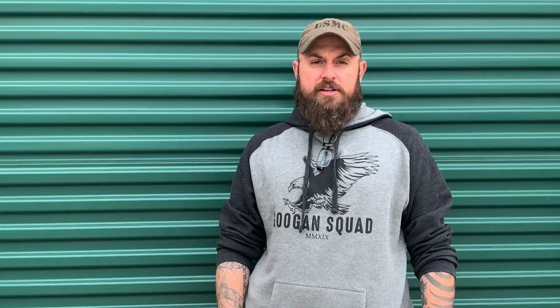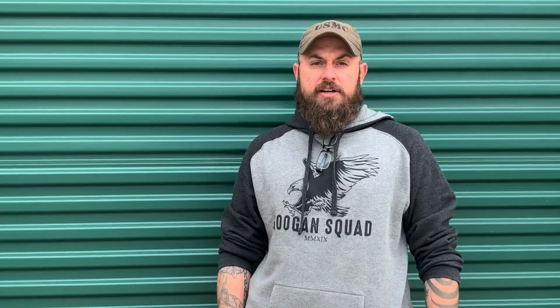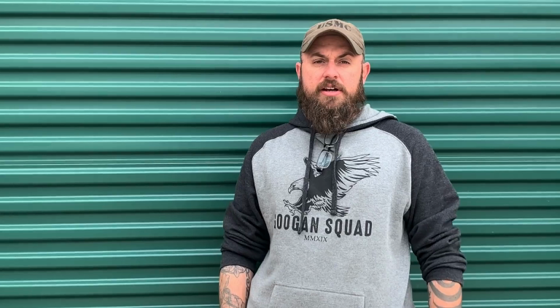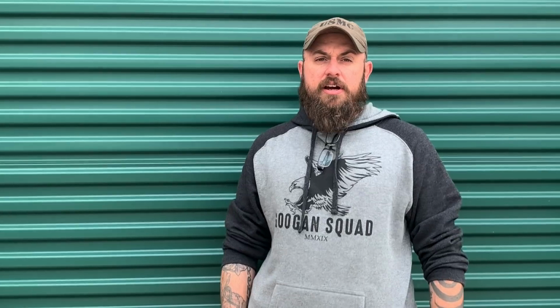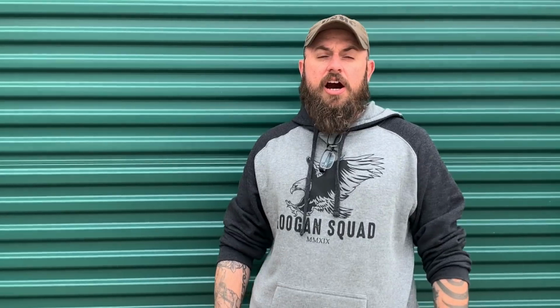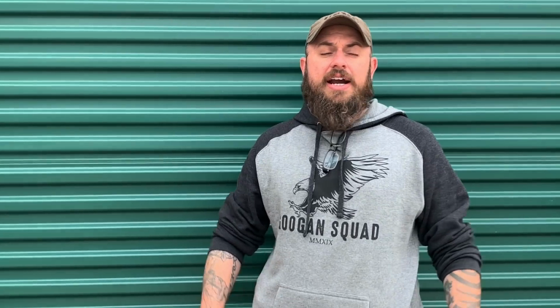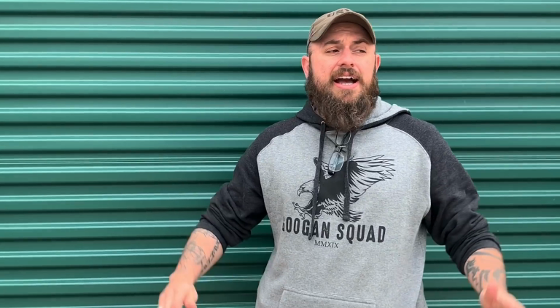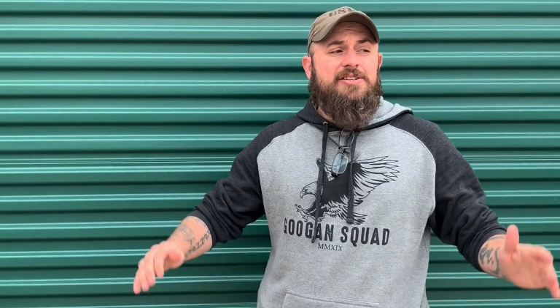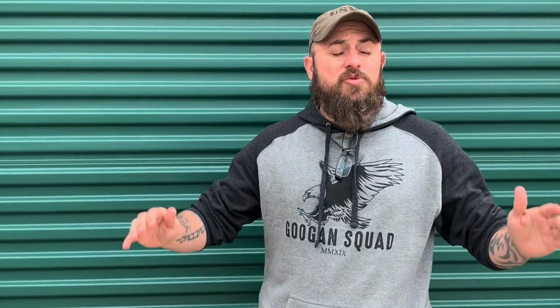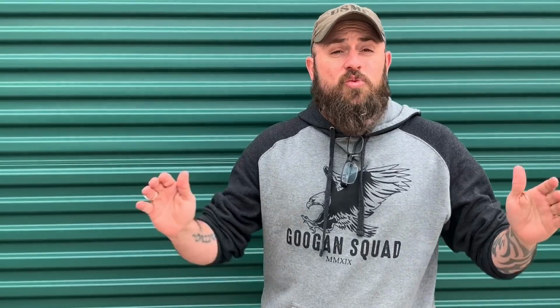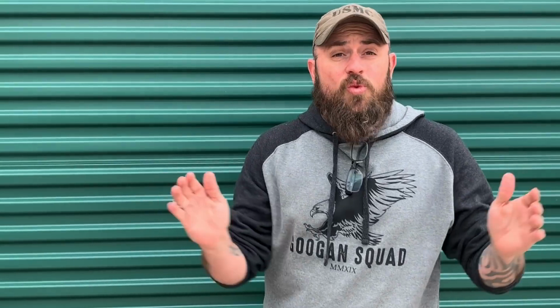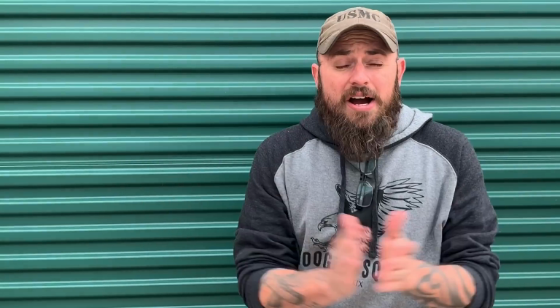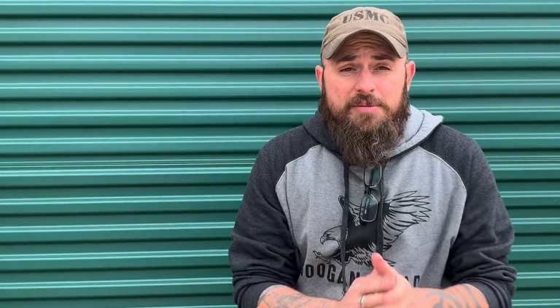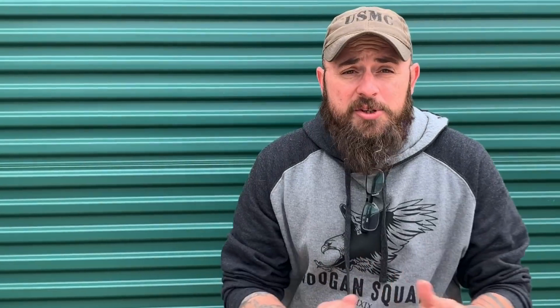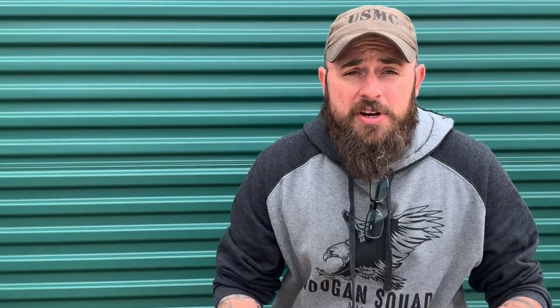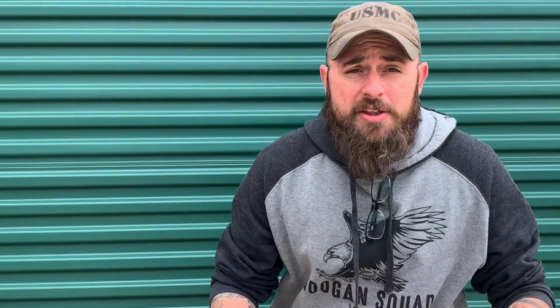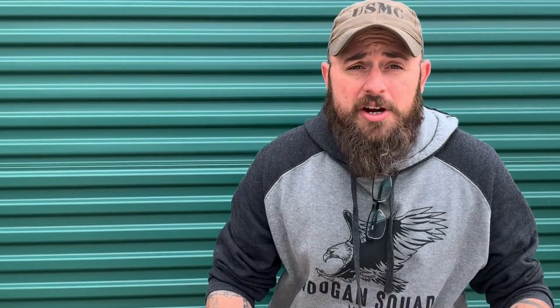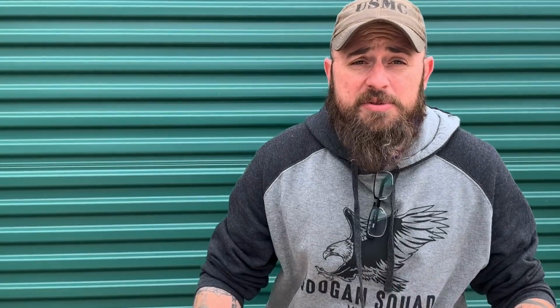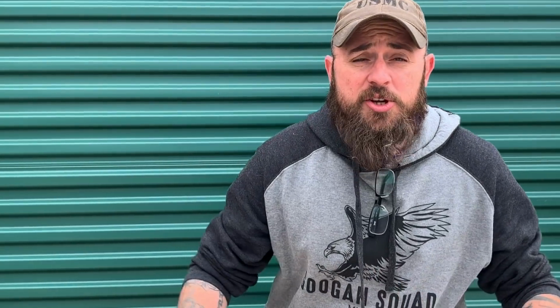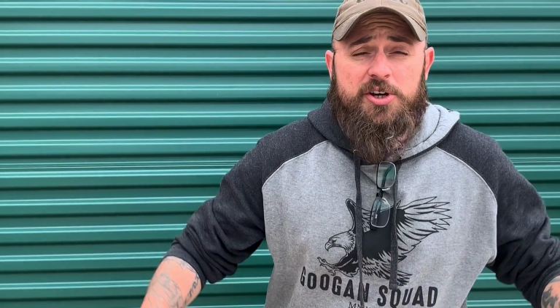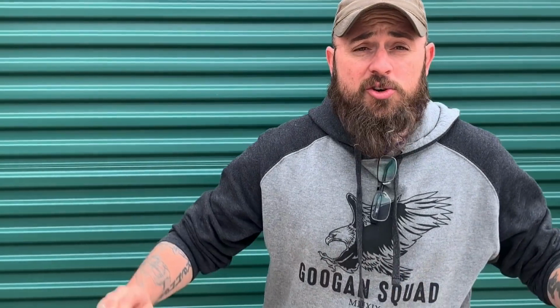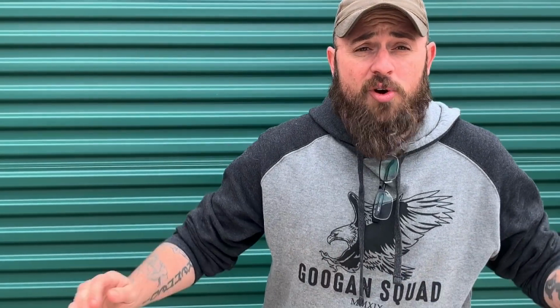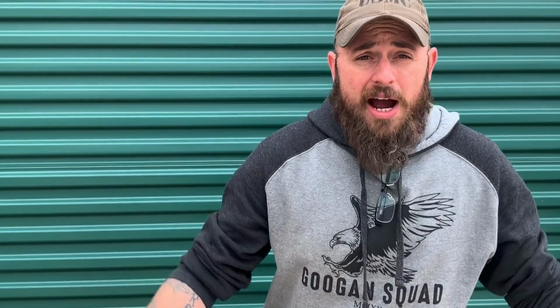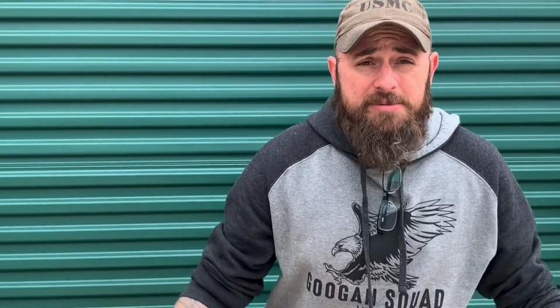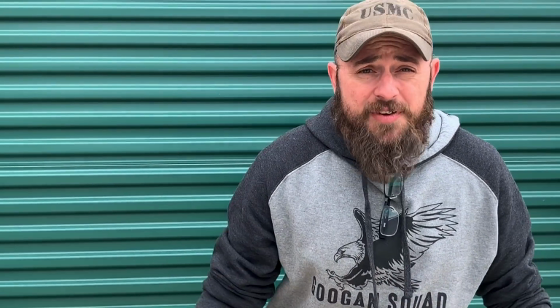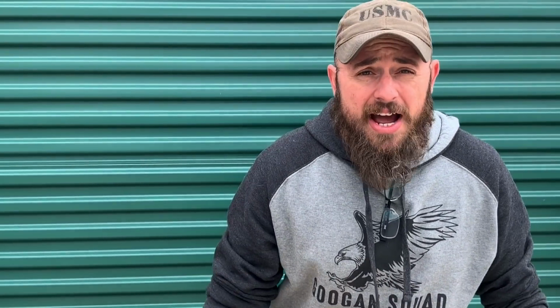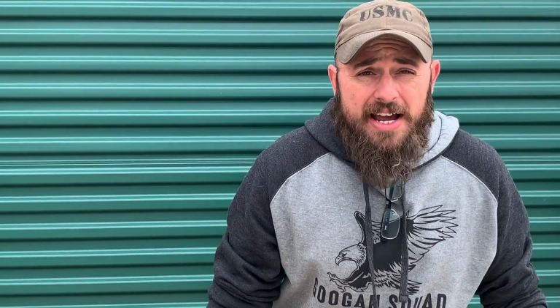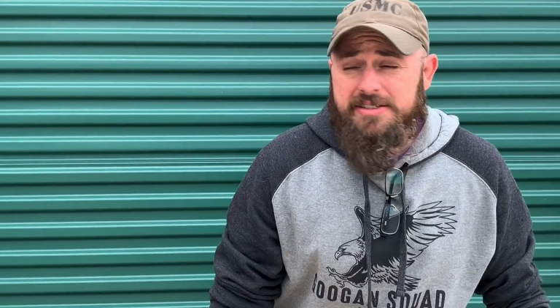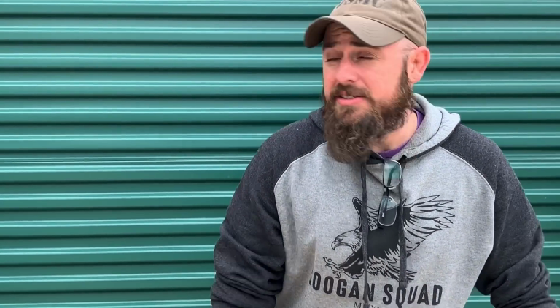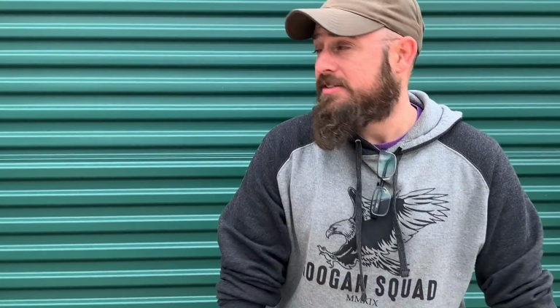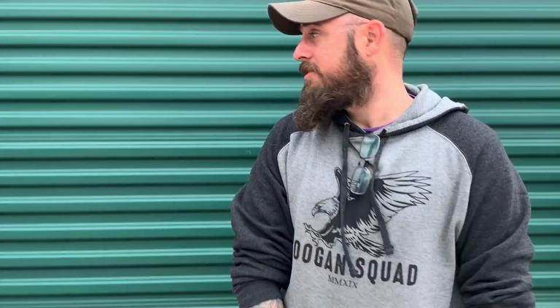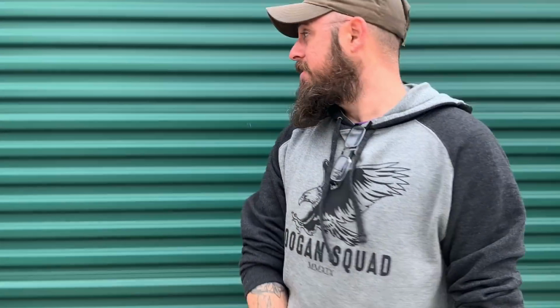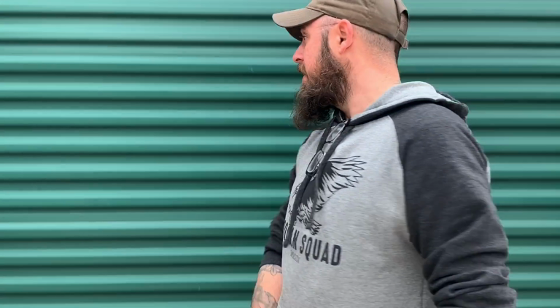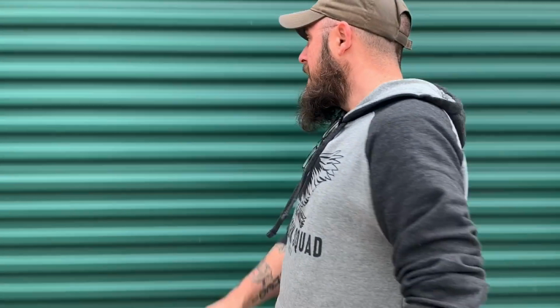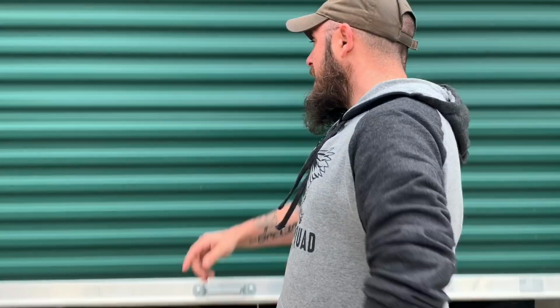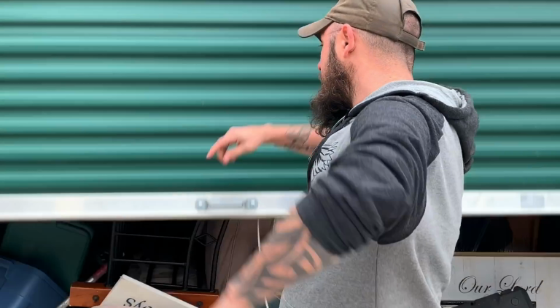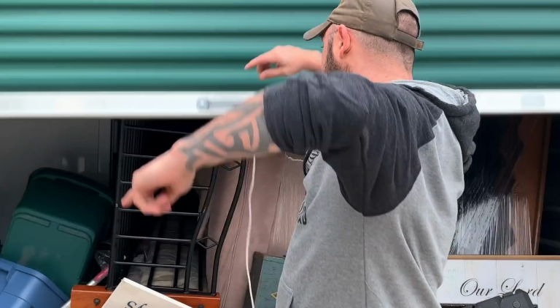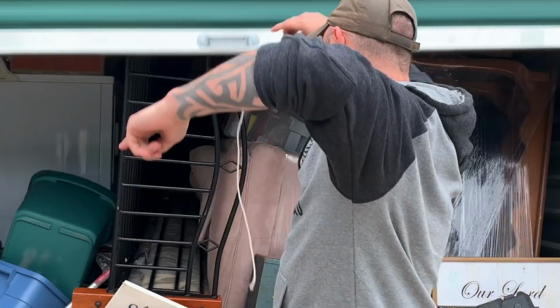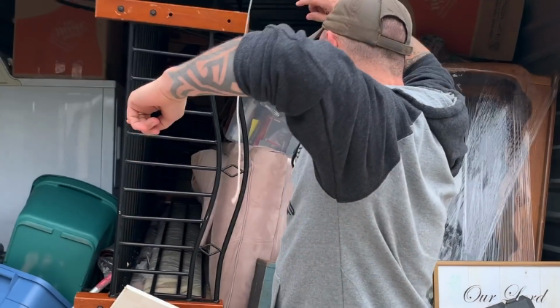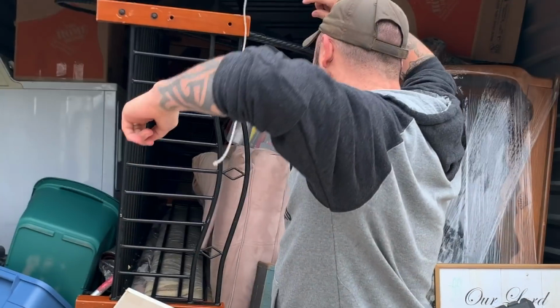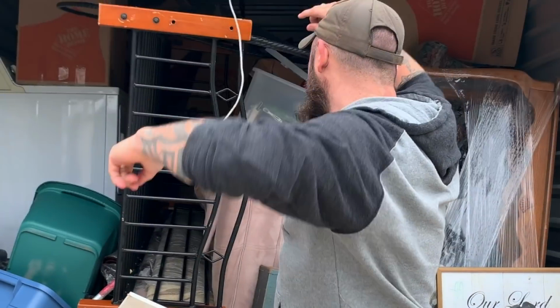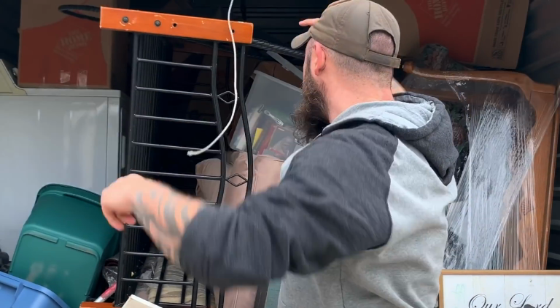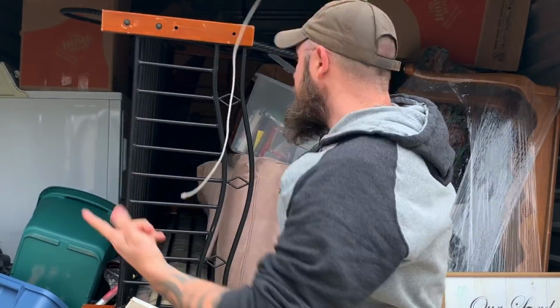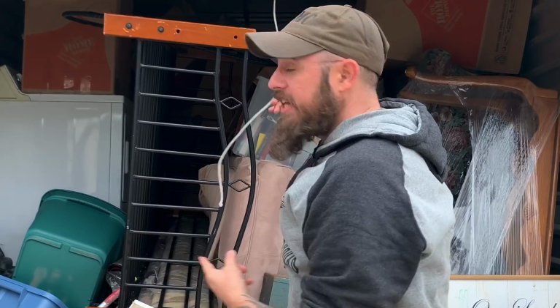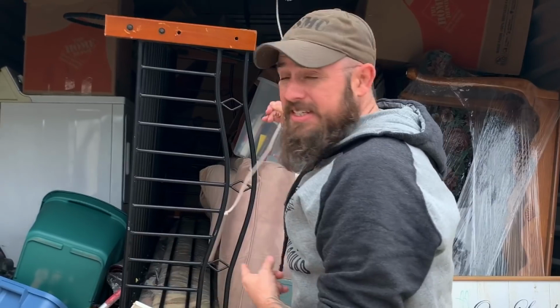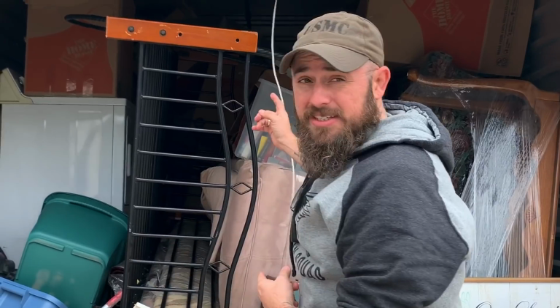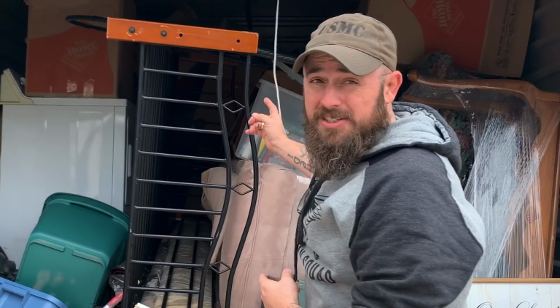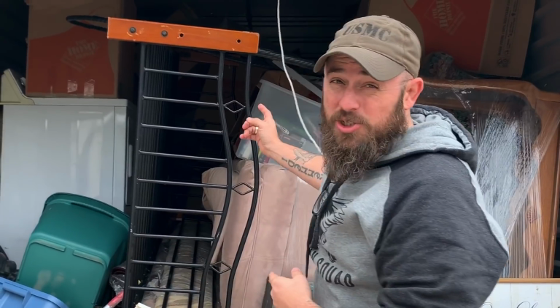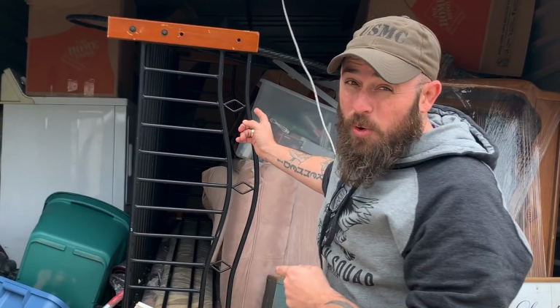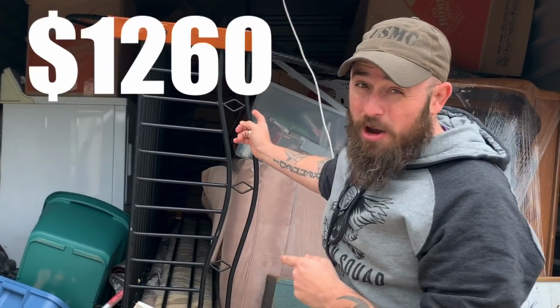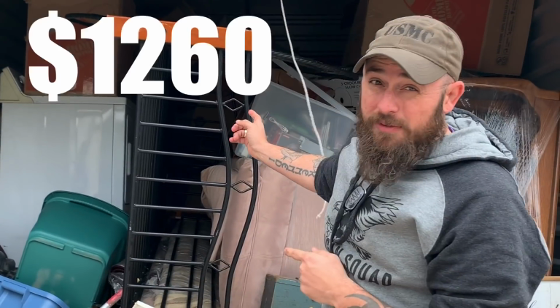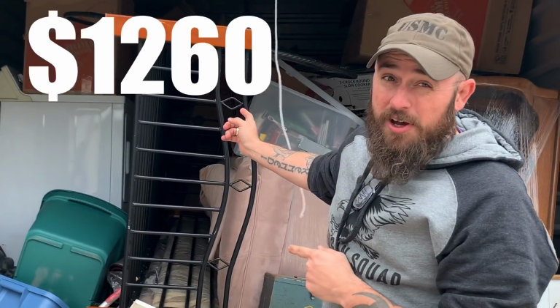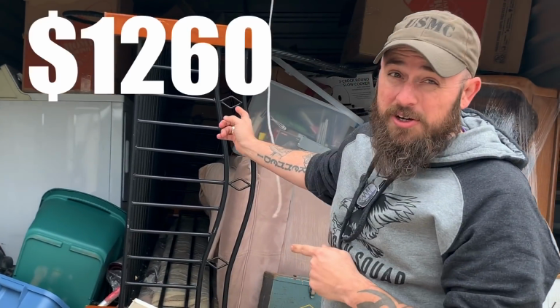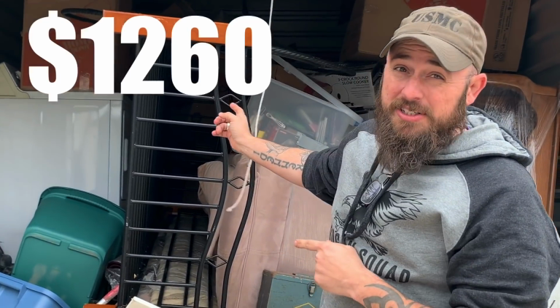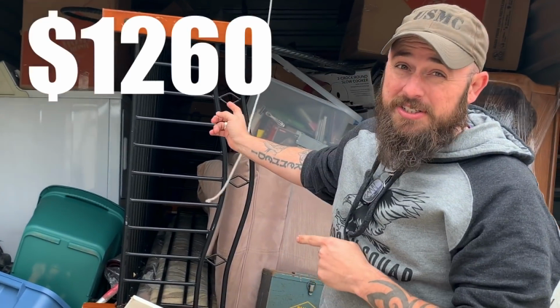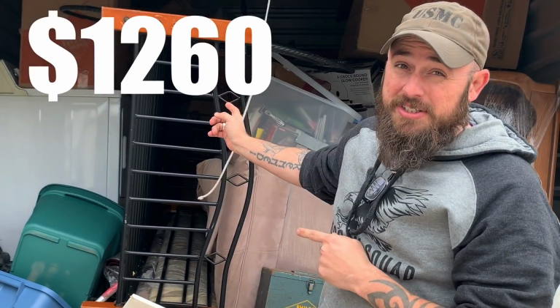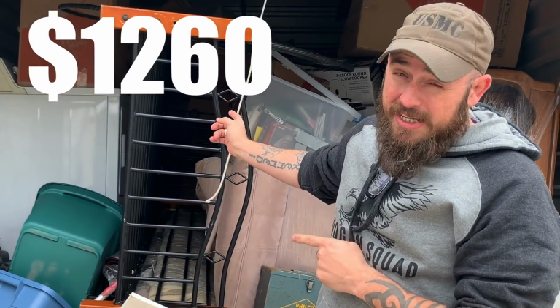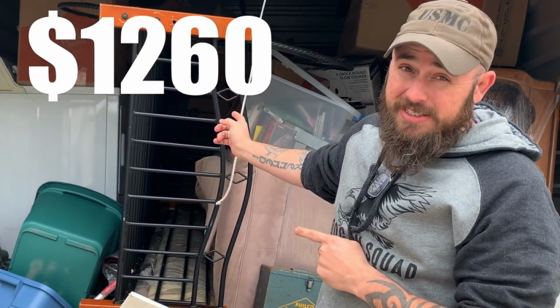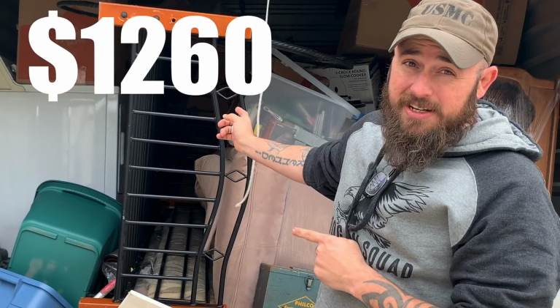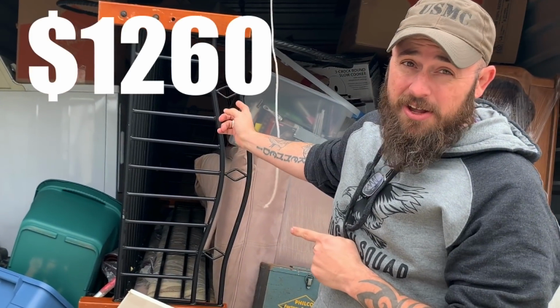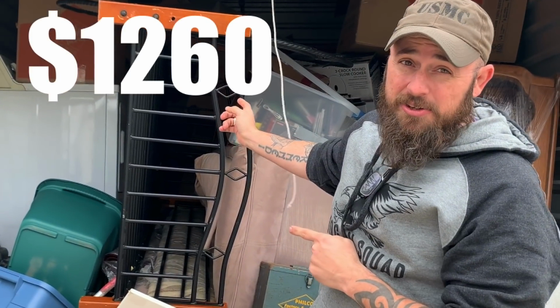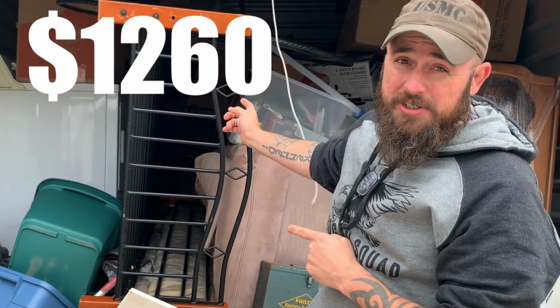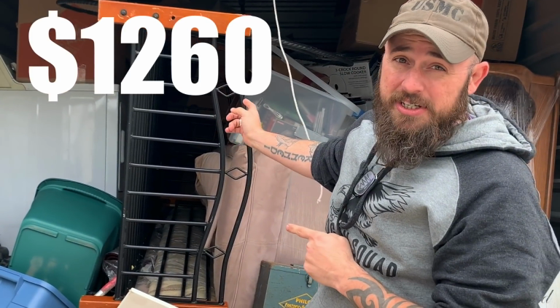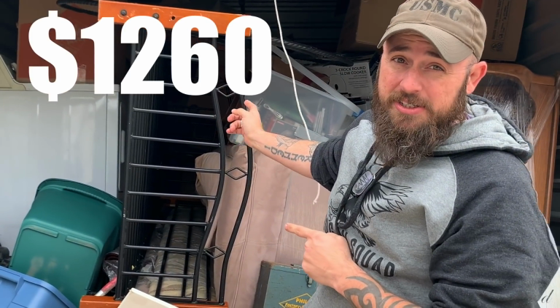All right guys welcome to another episode of Grimes Finds. This is the $1,260 edition.